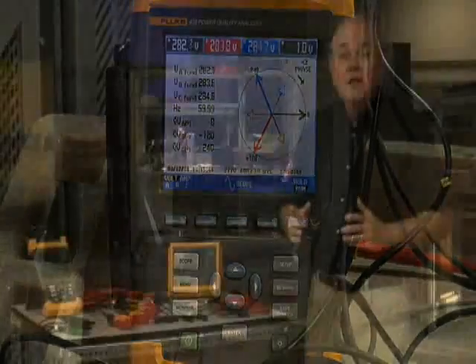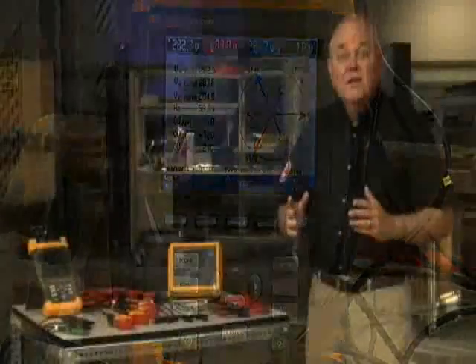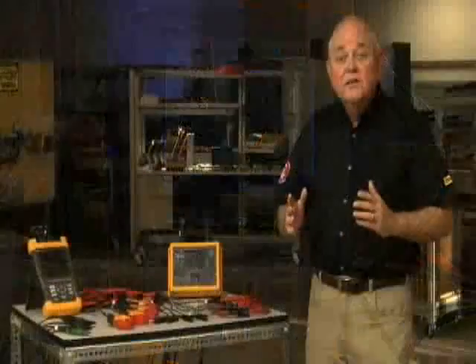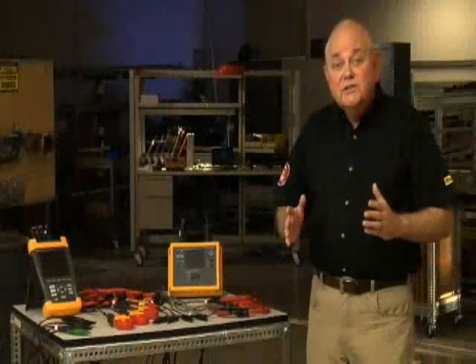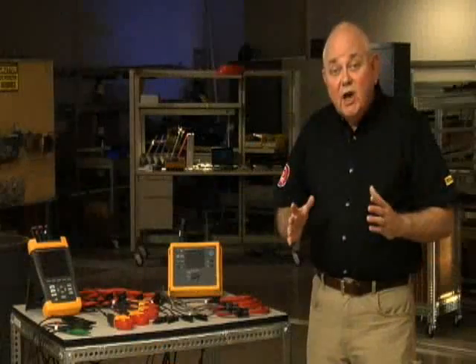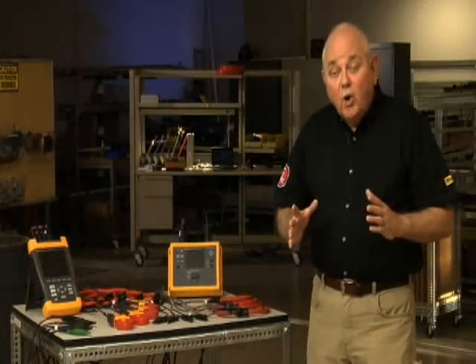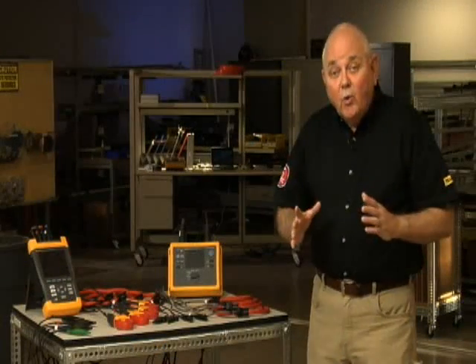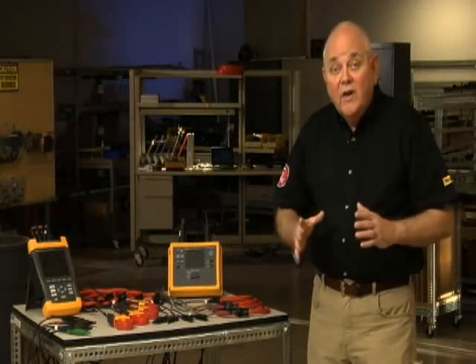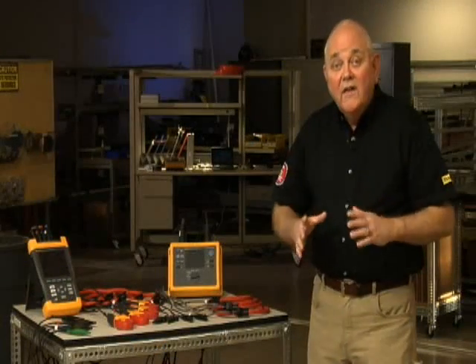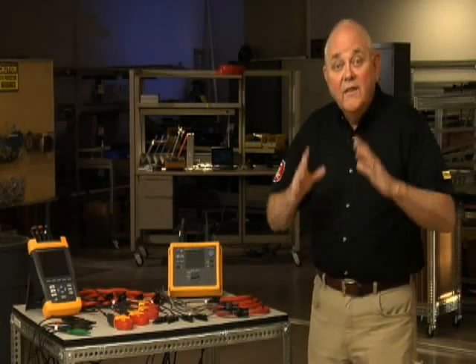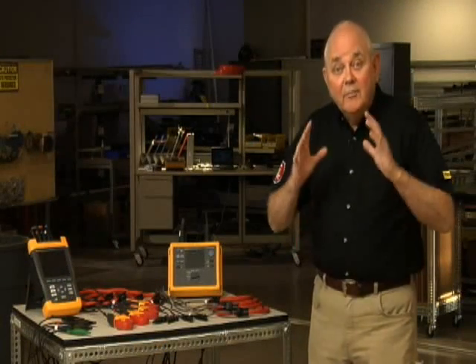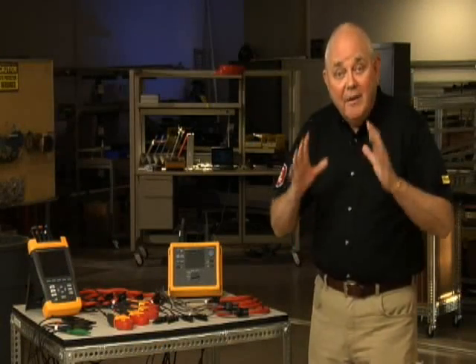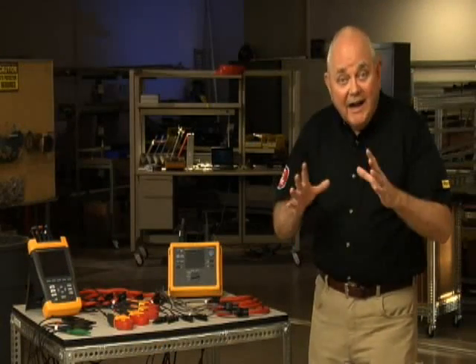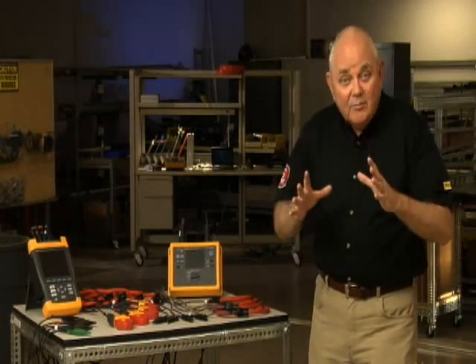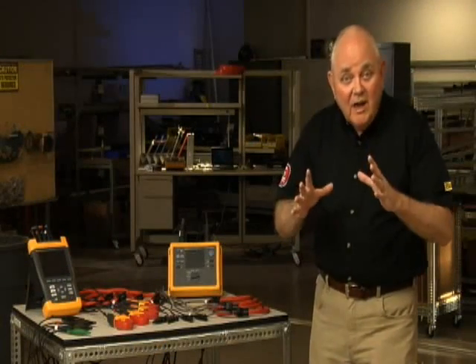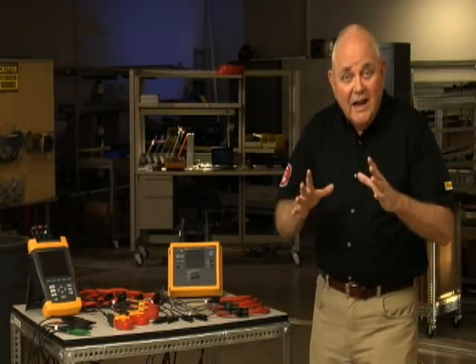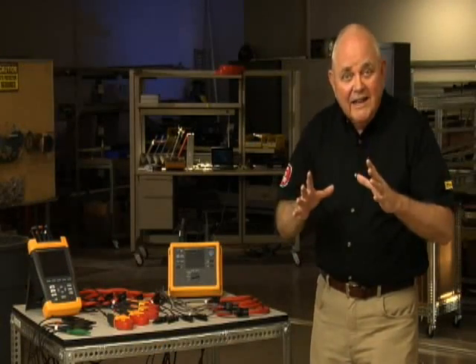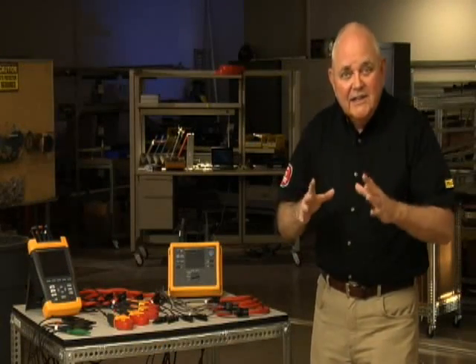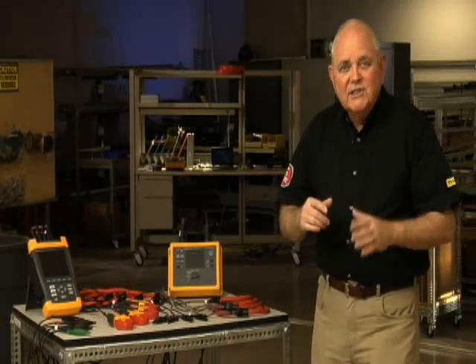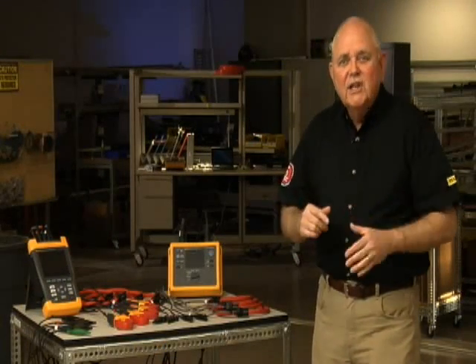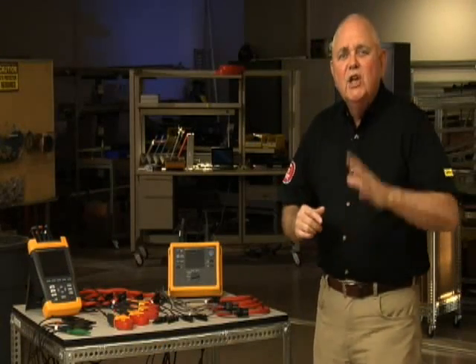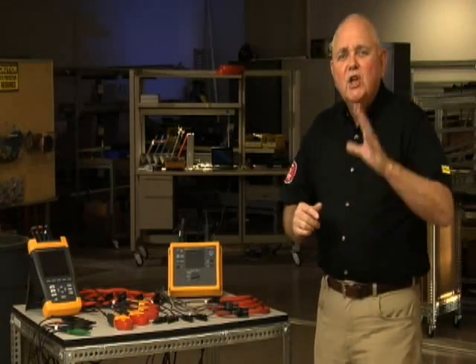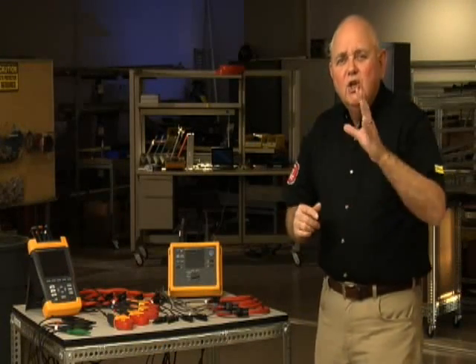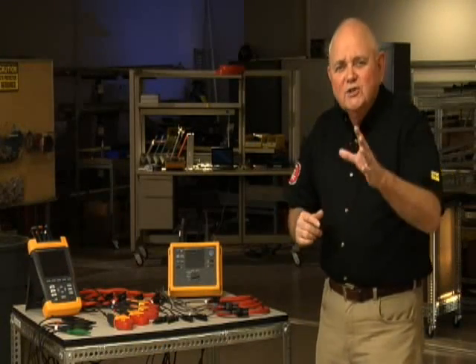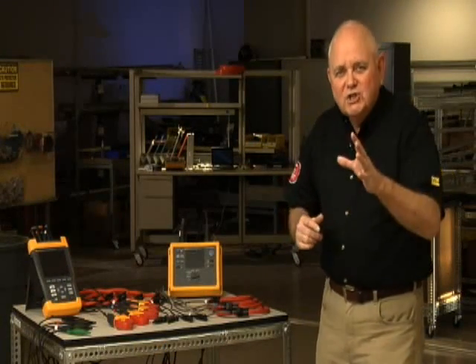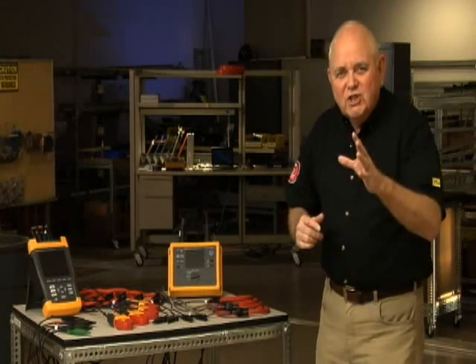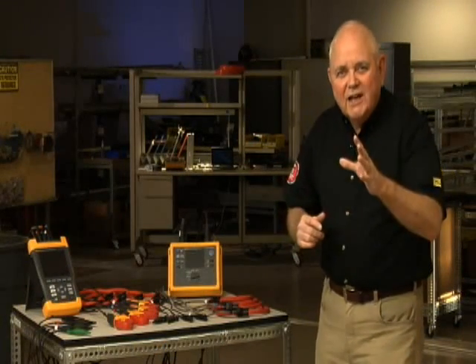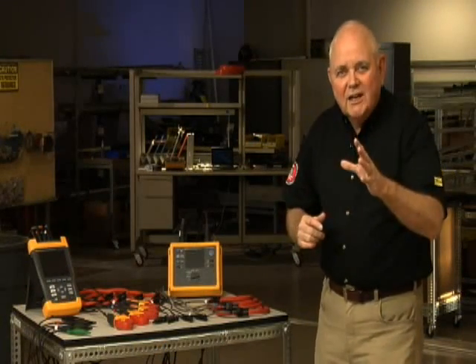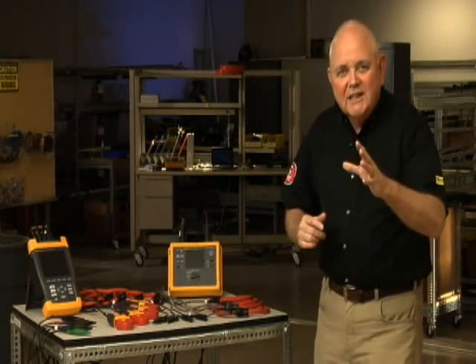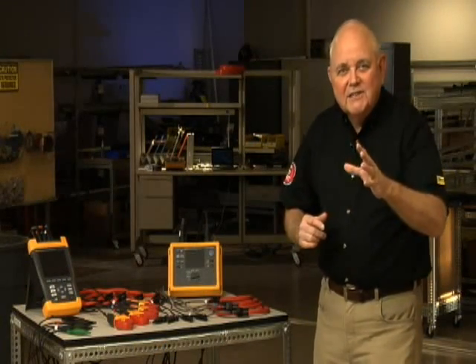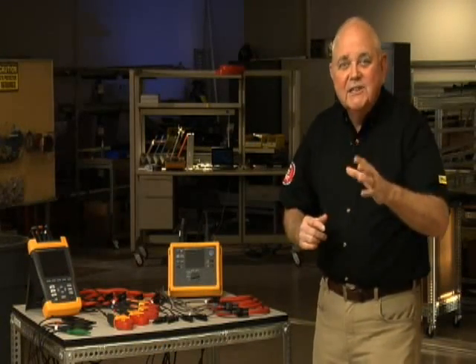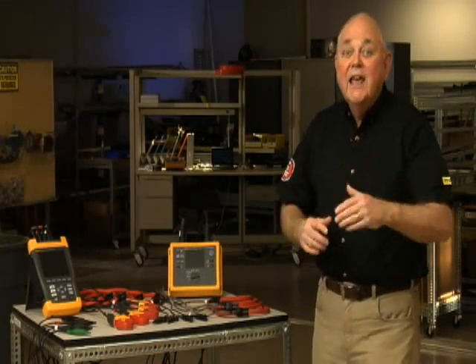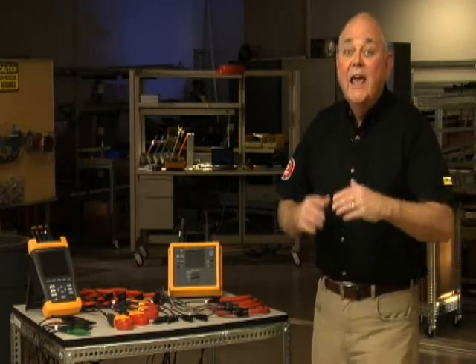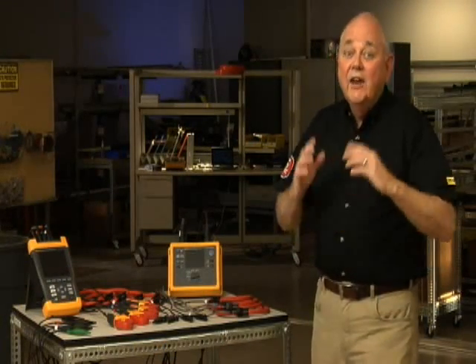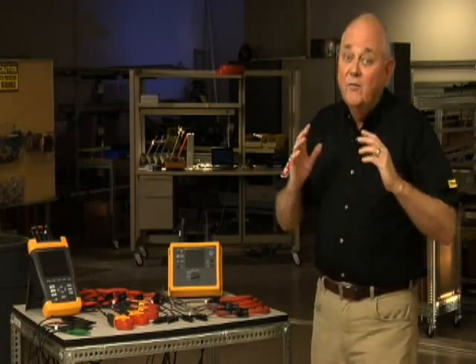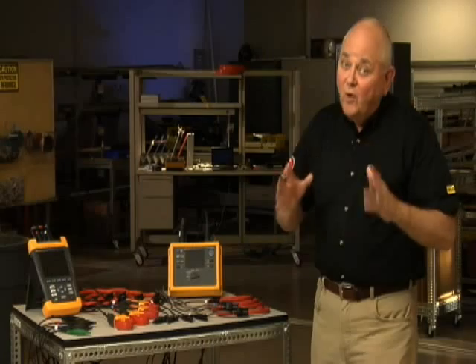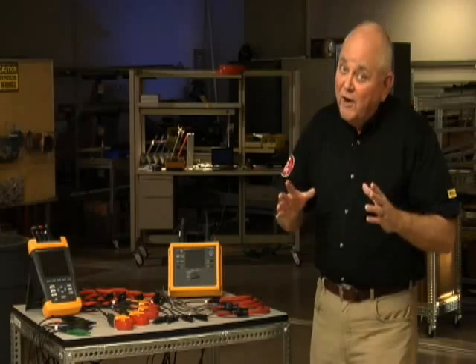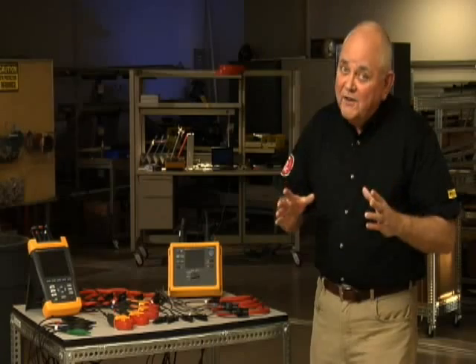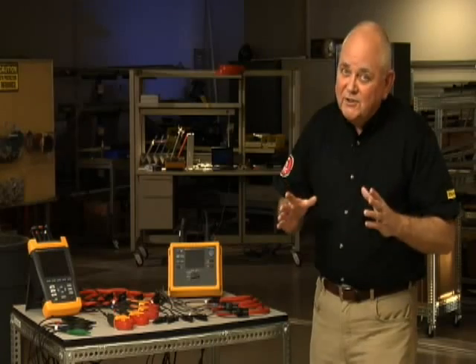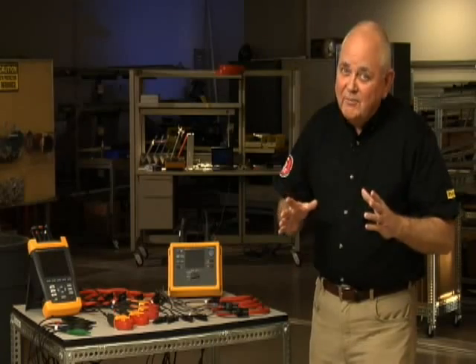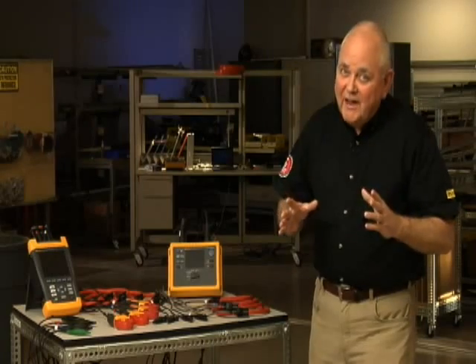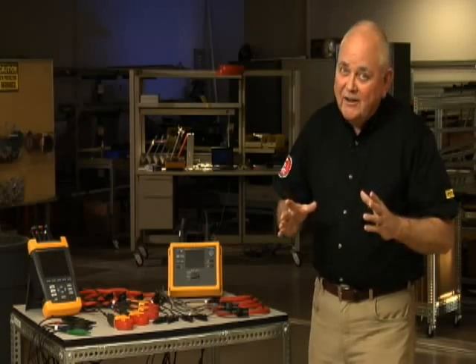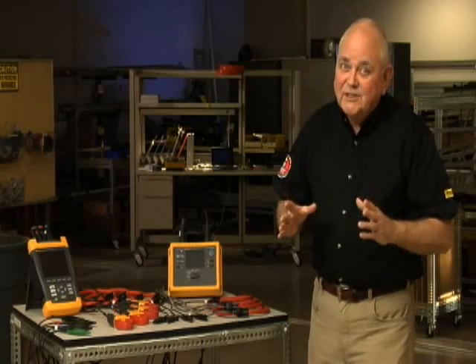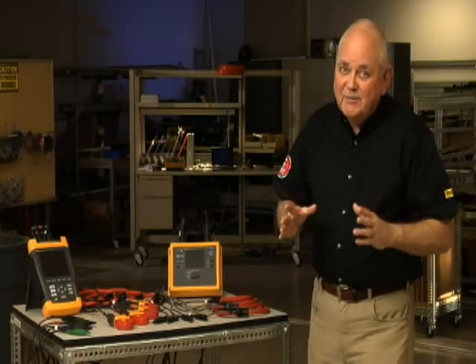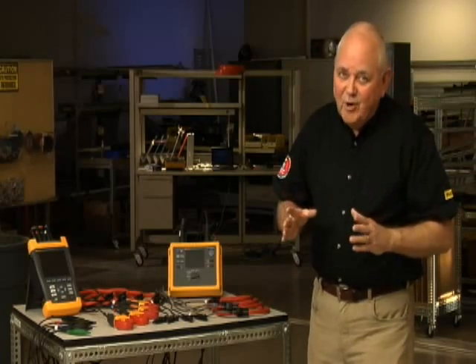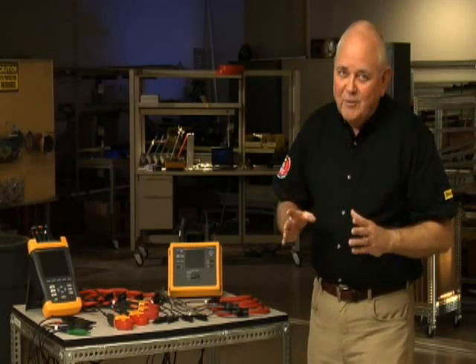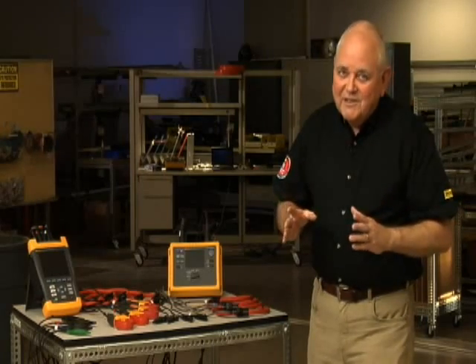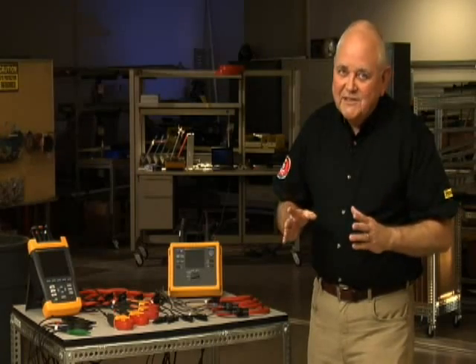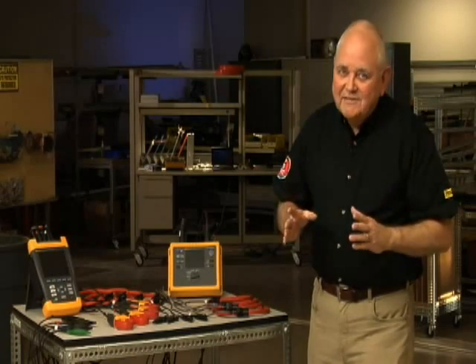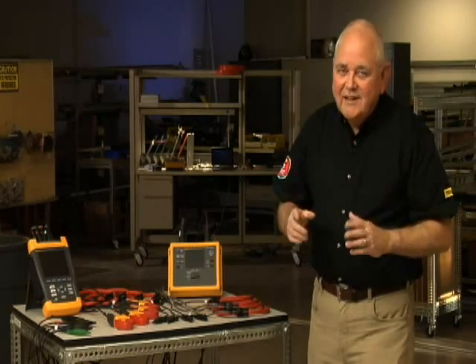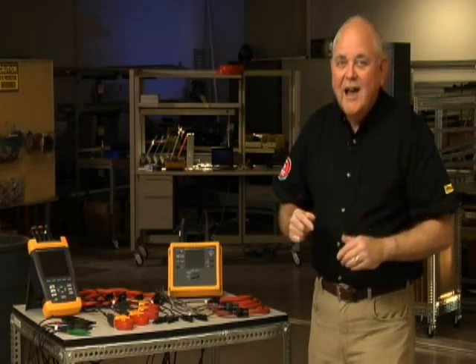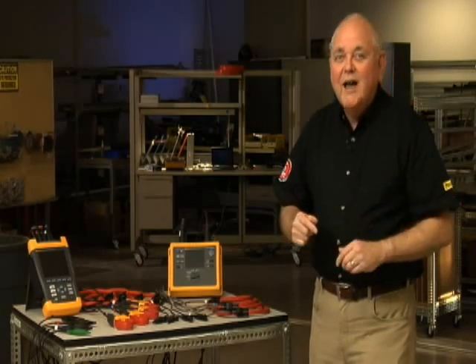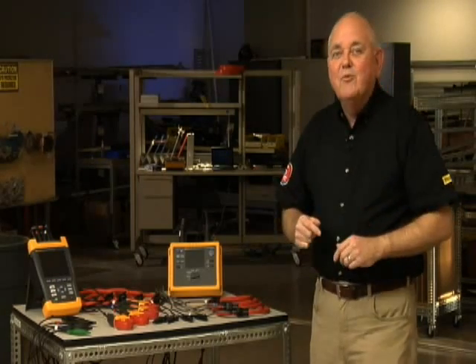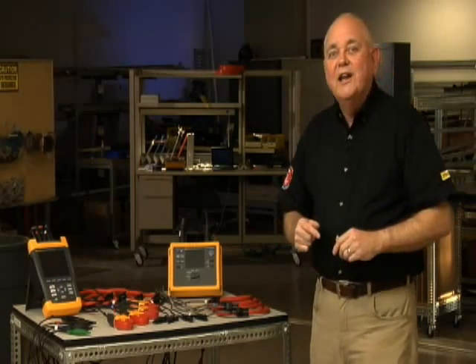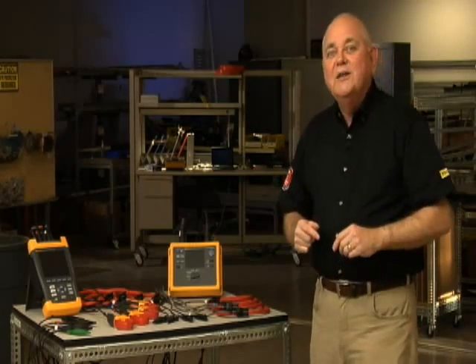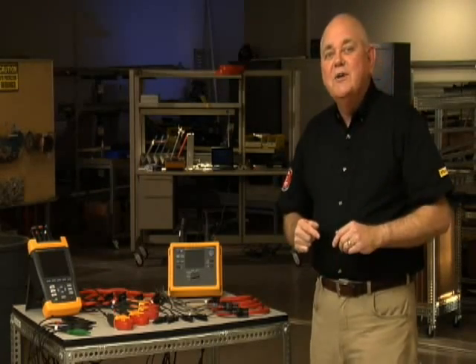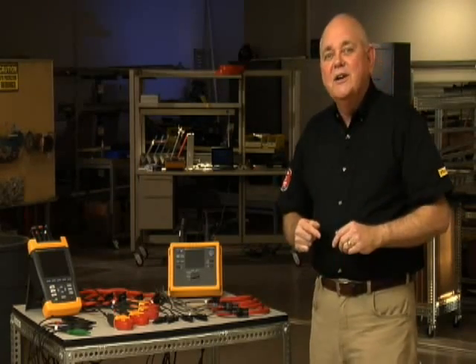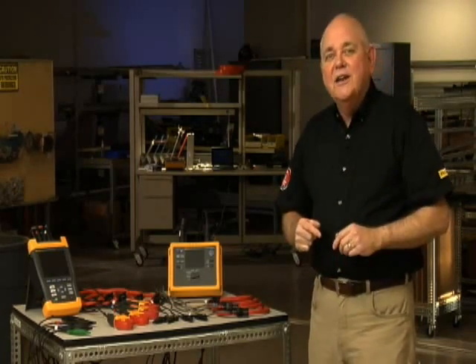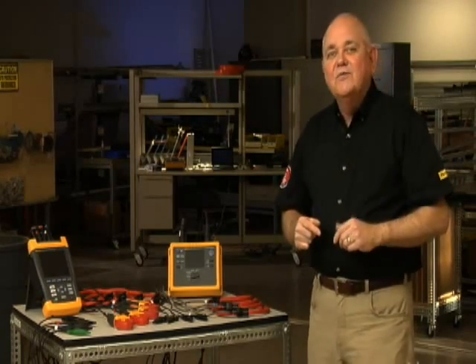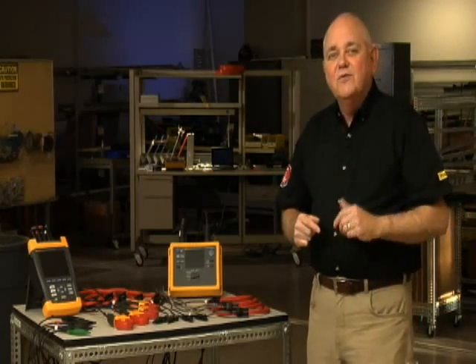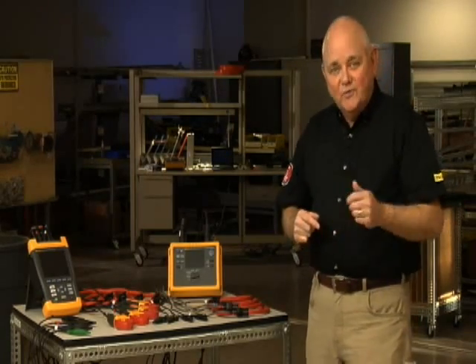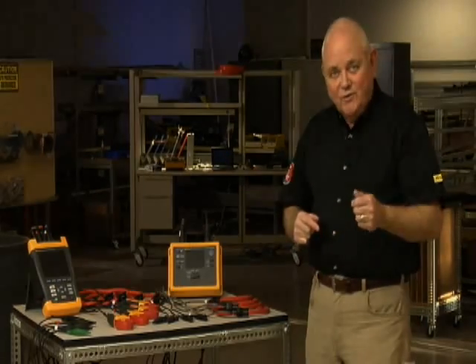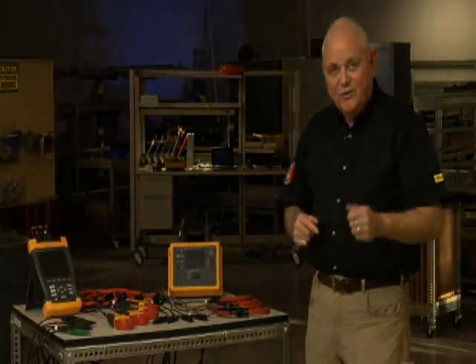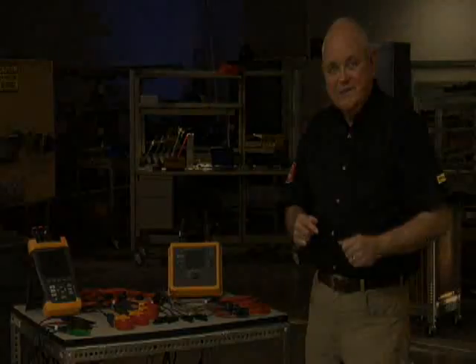The bottom line is: use a checklist and avoid those embarrassing moments. I'm Randy Barnett, for Fluke.